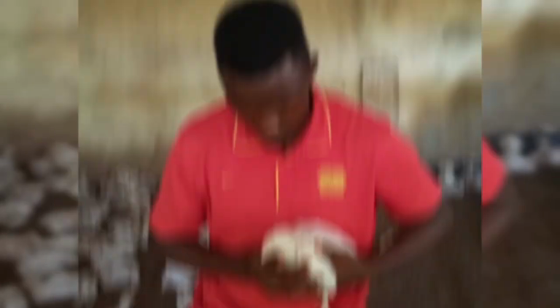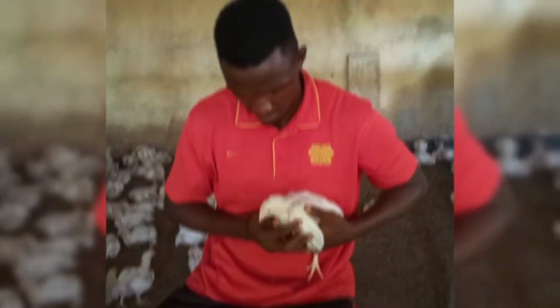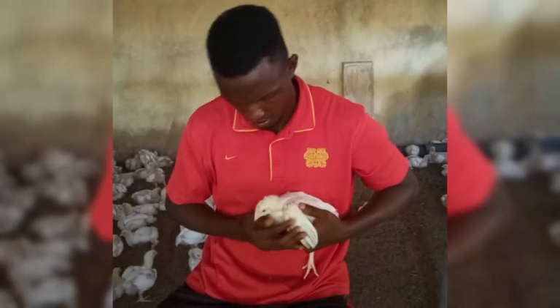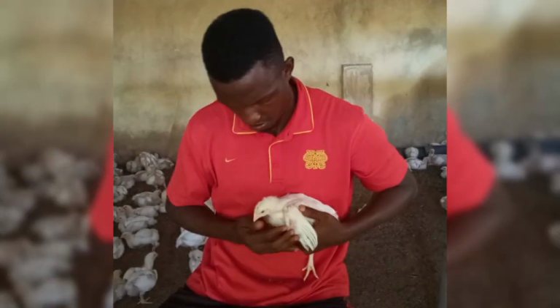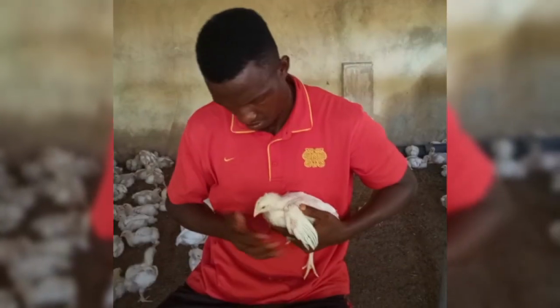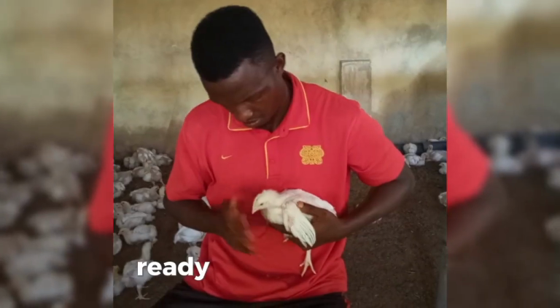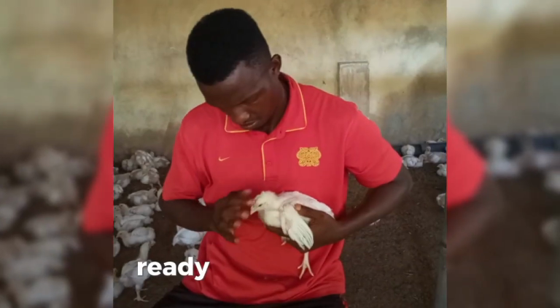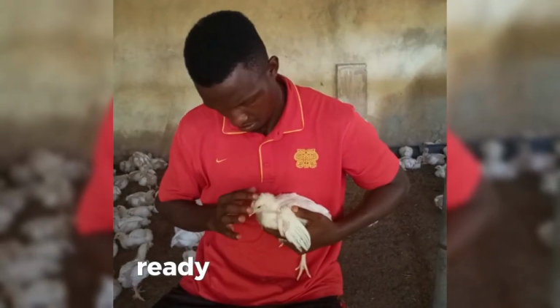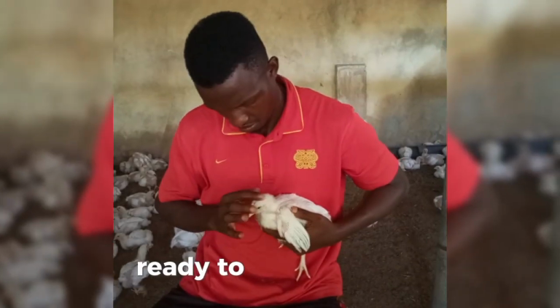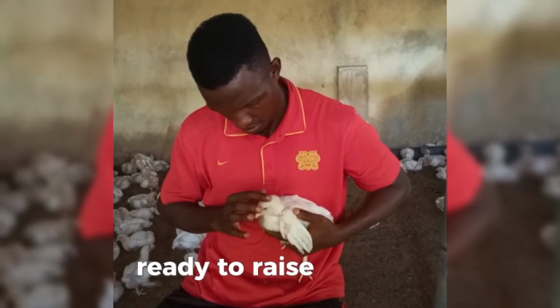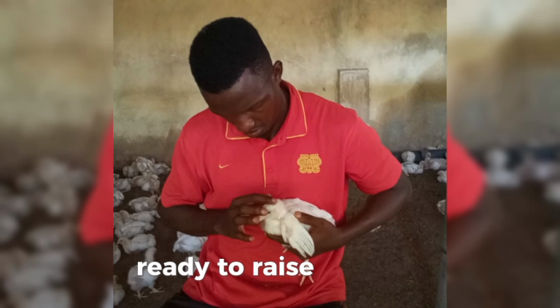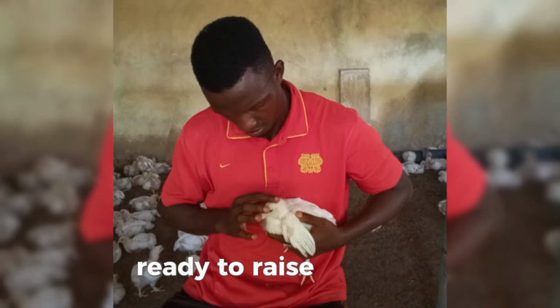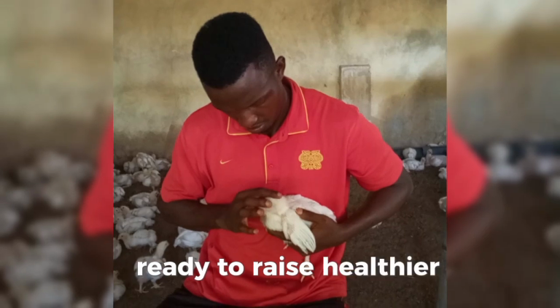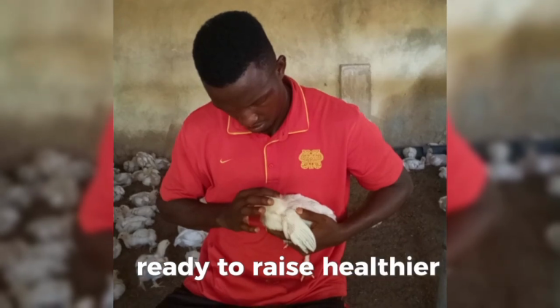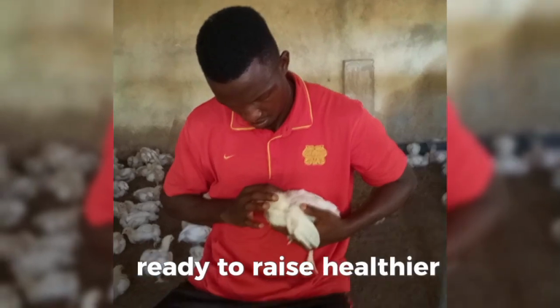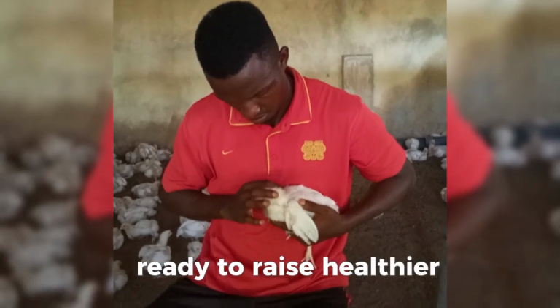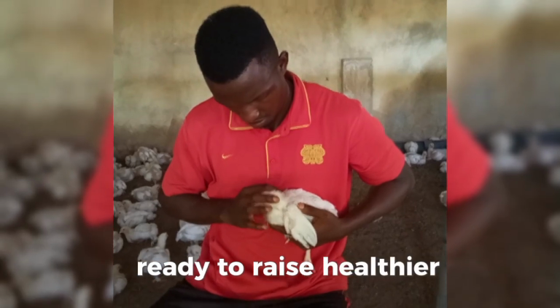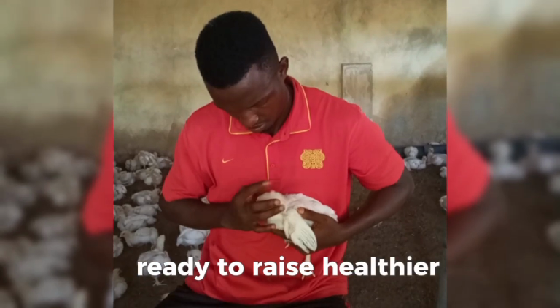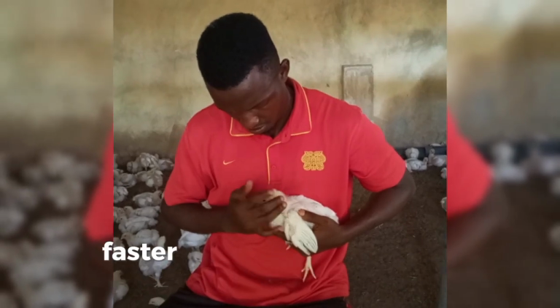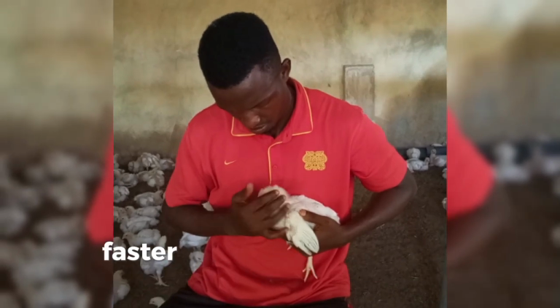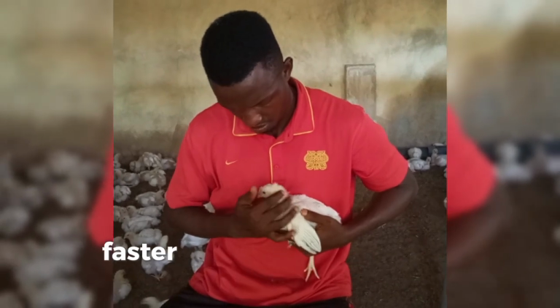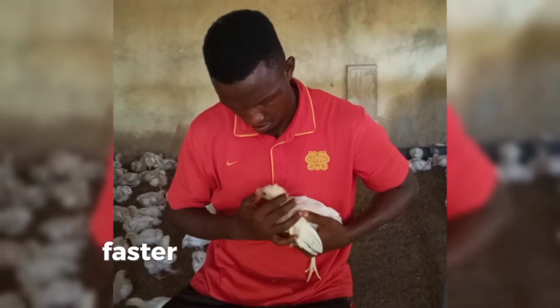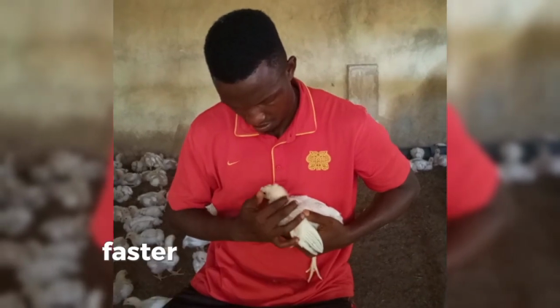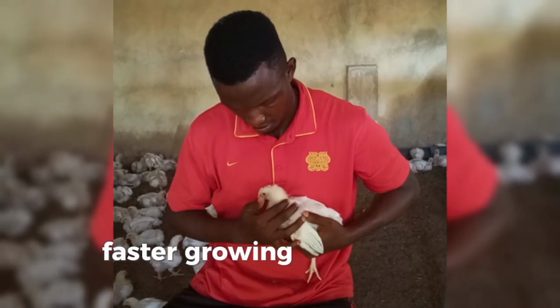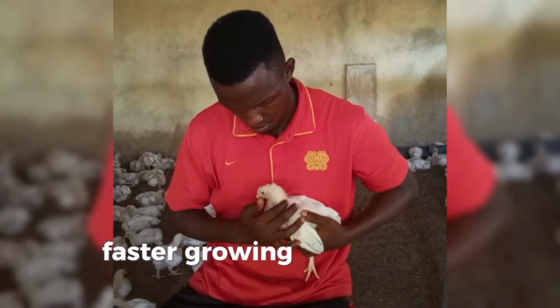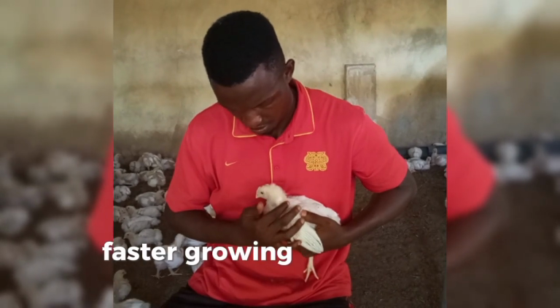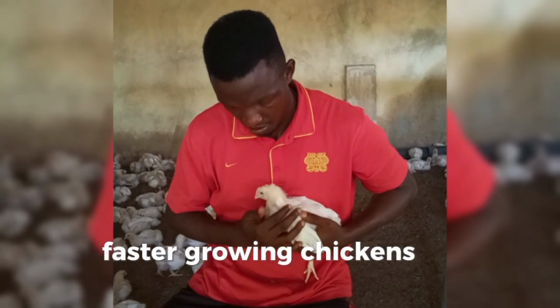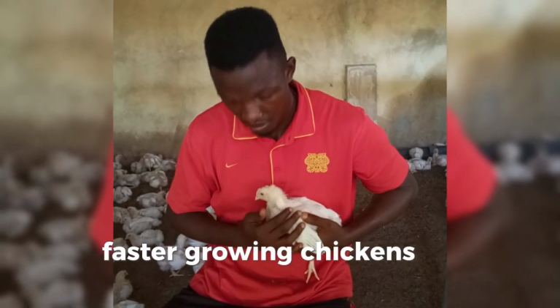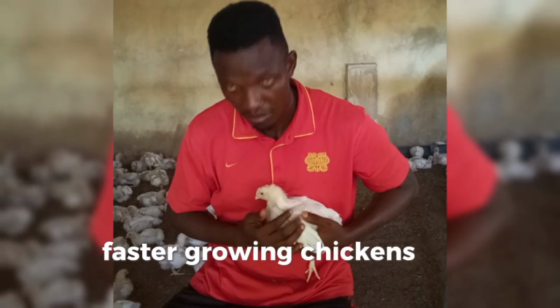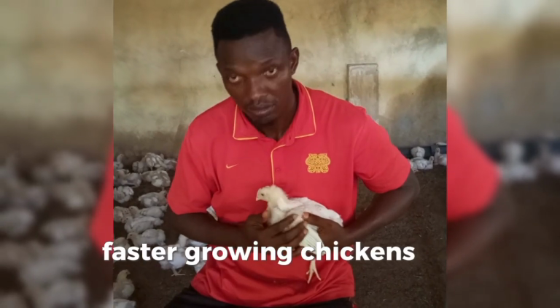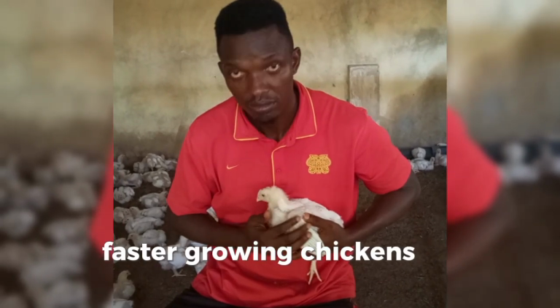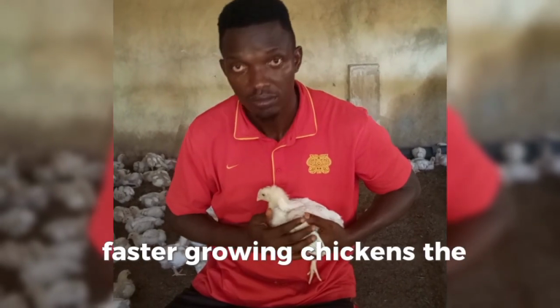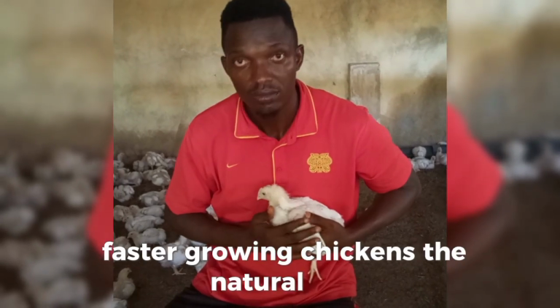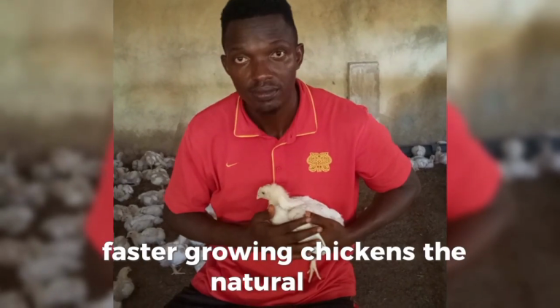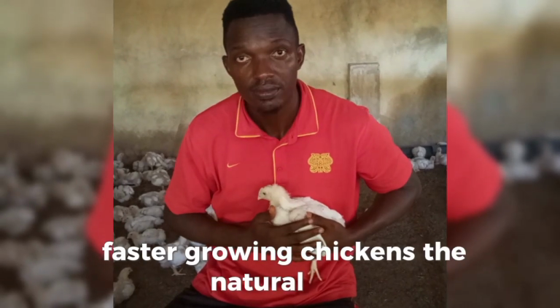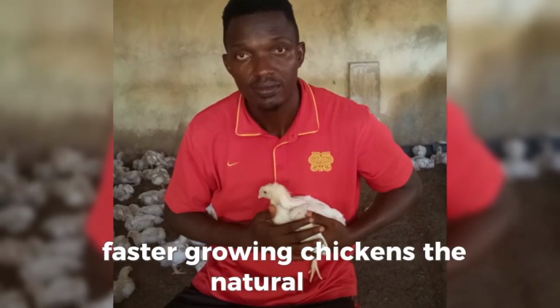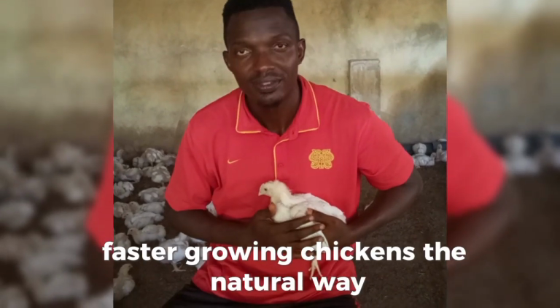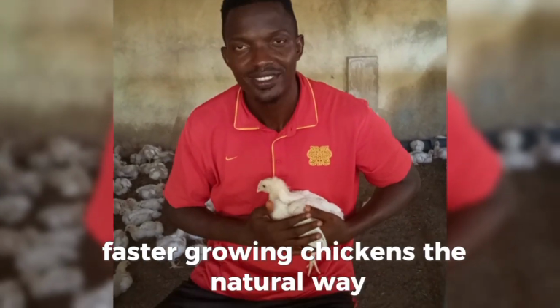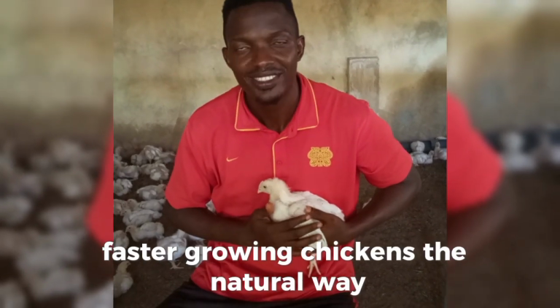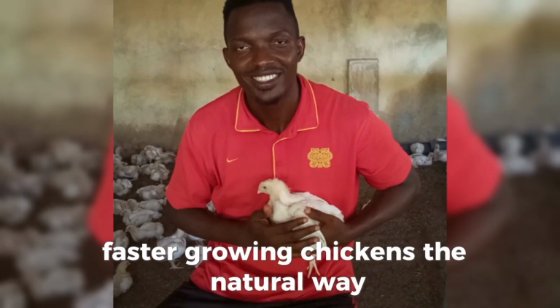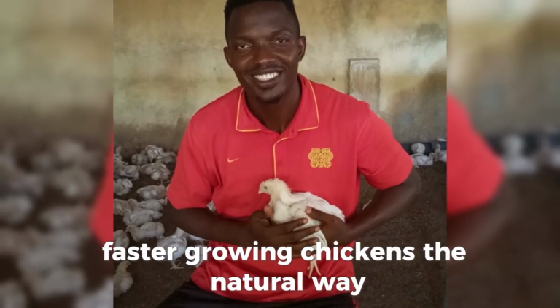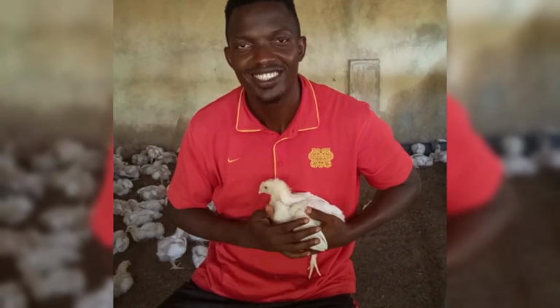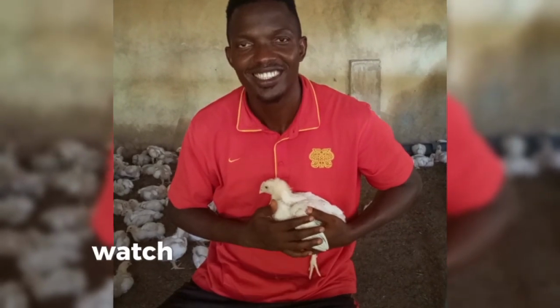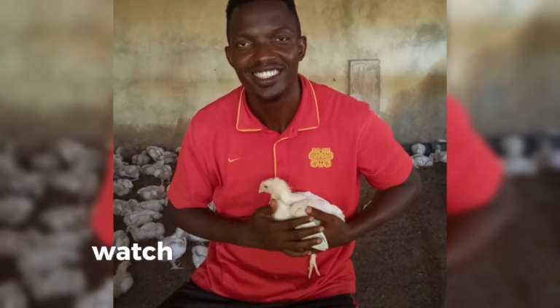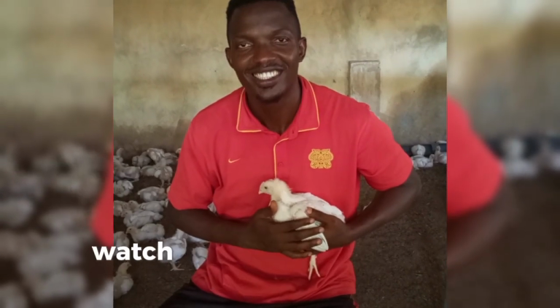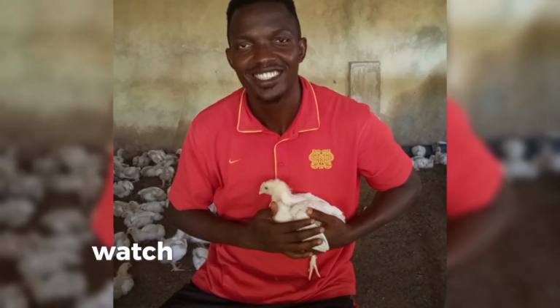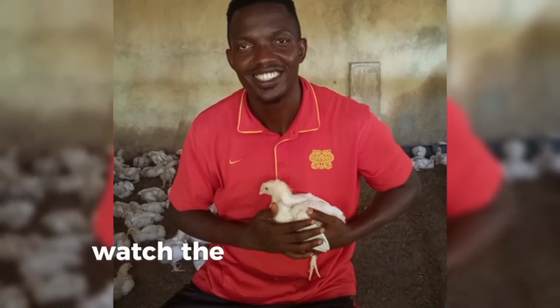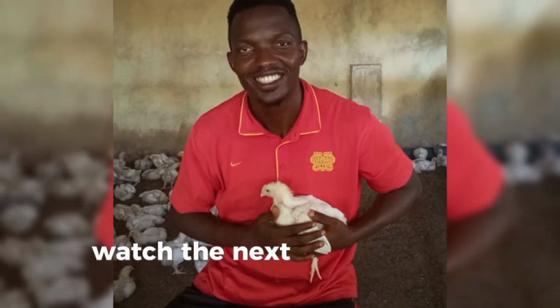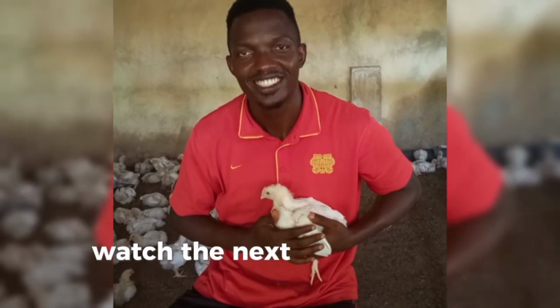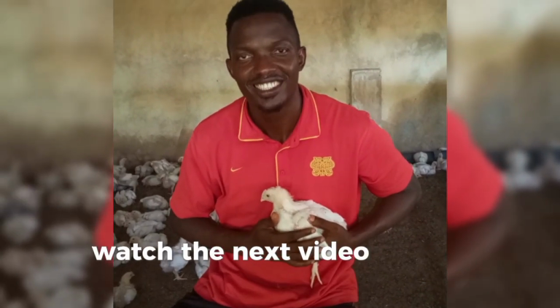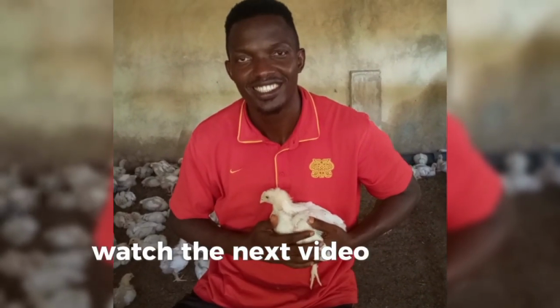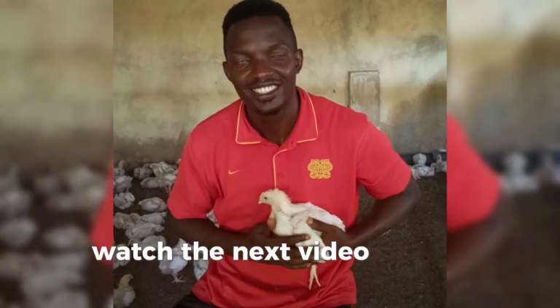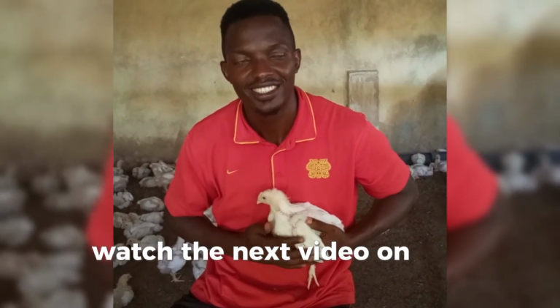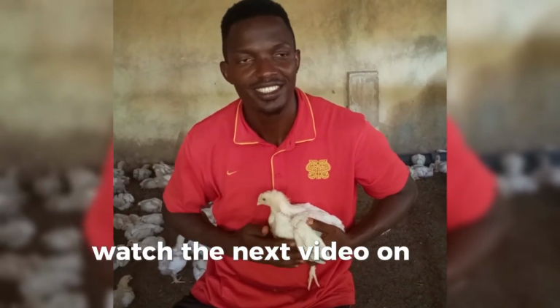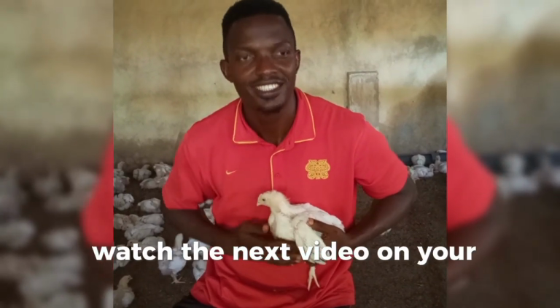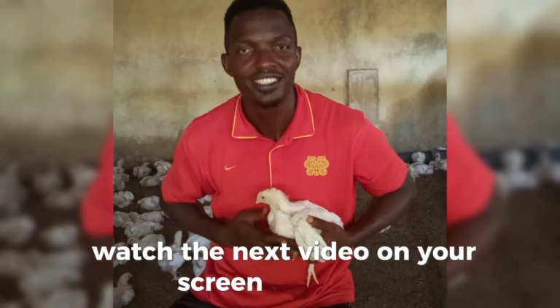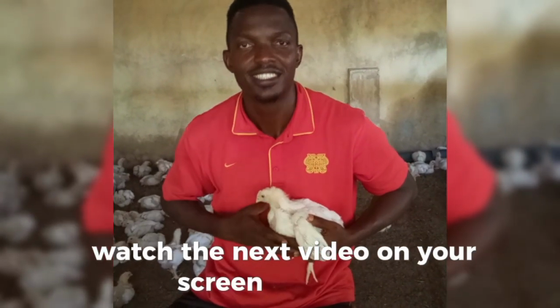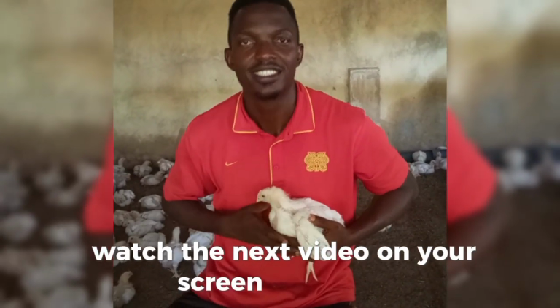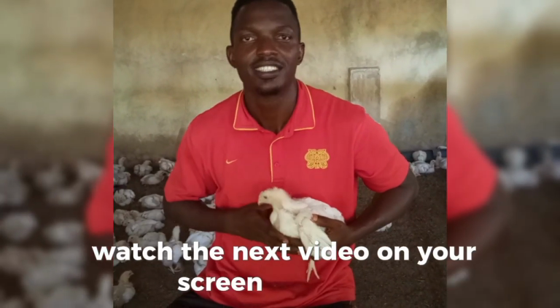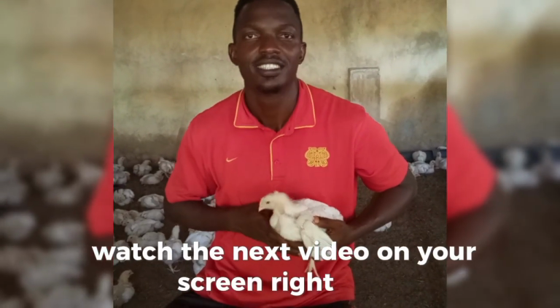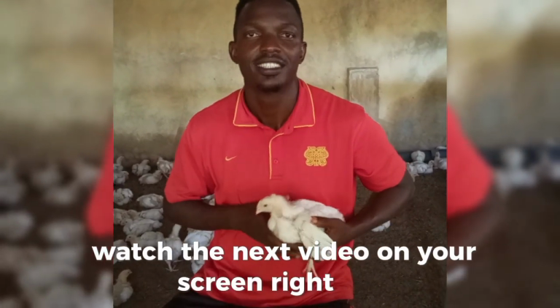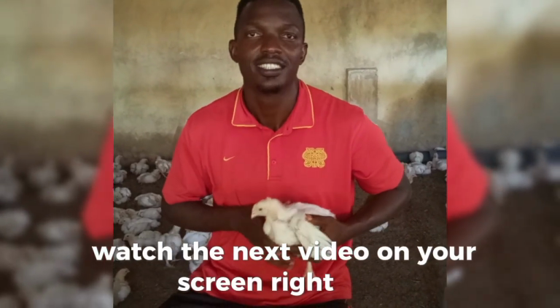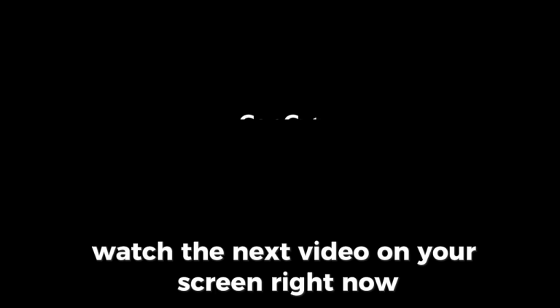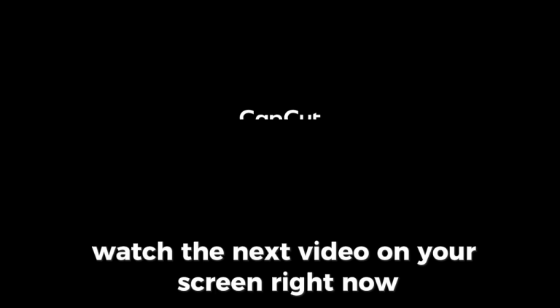Ready to raise healthier, faster-growing chickens the natural way? Watch the next video on your screen right now.